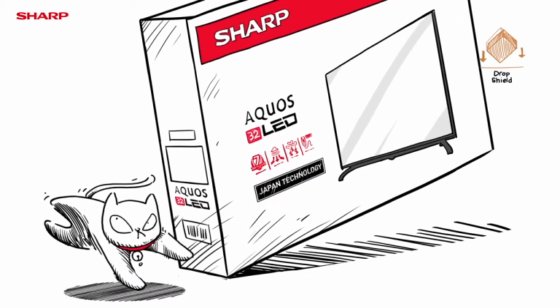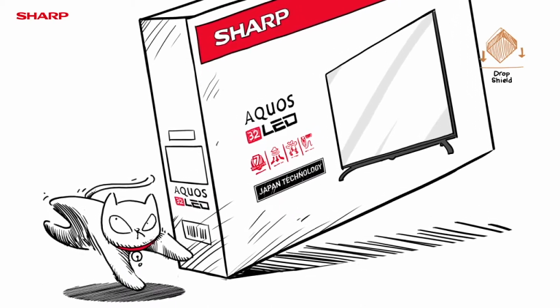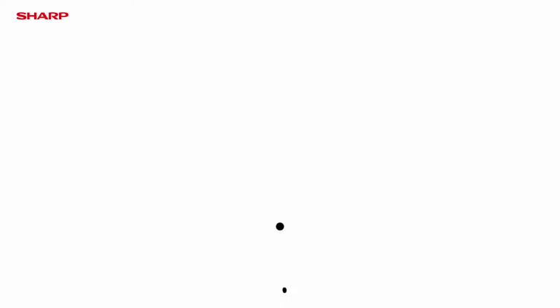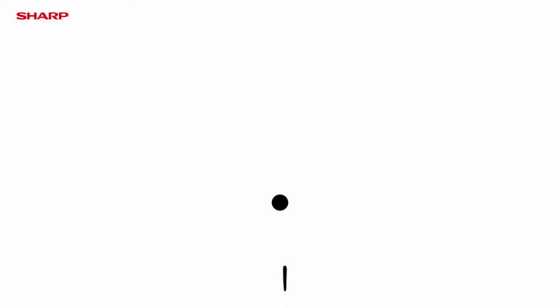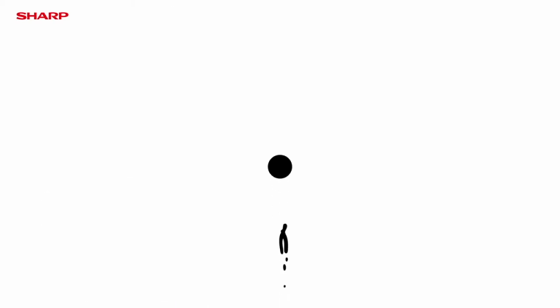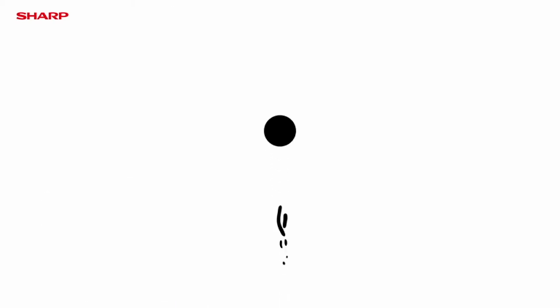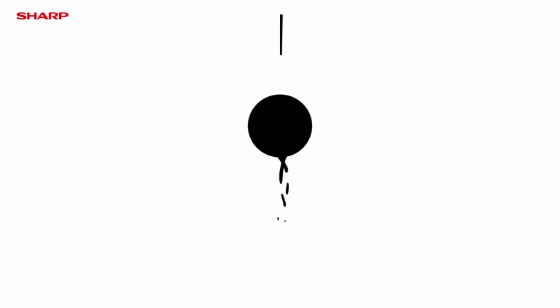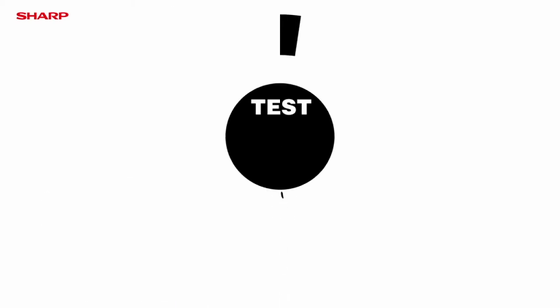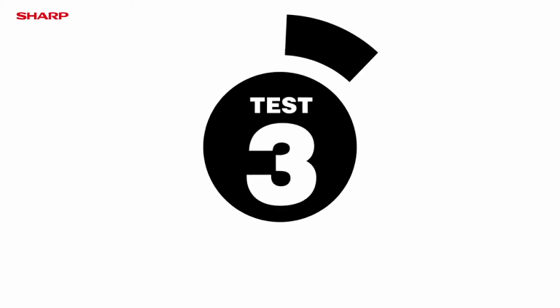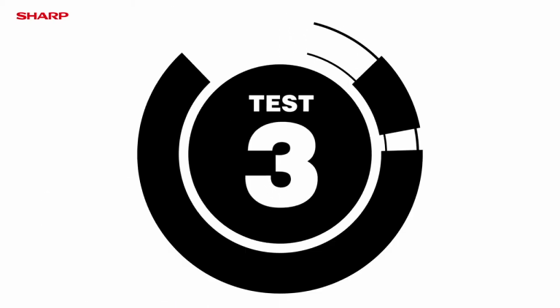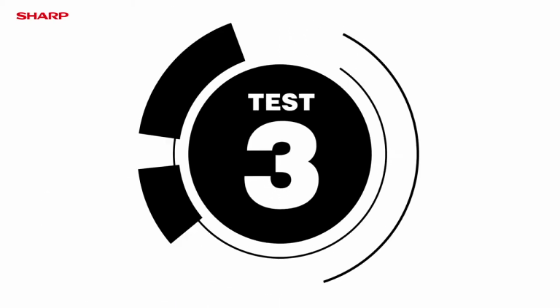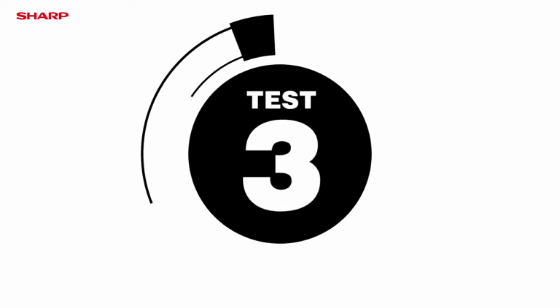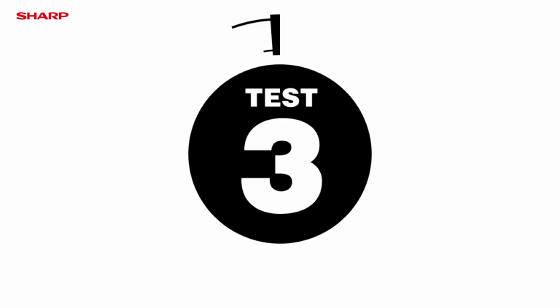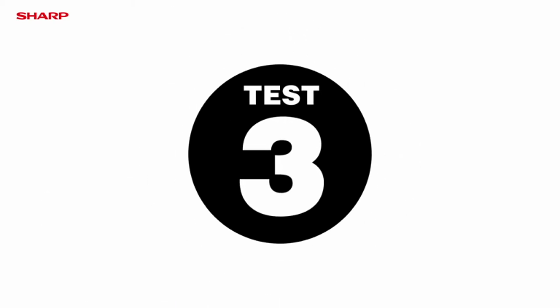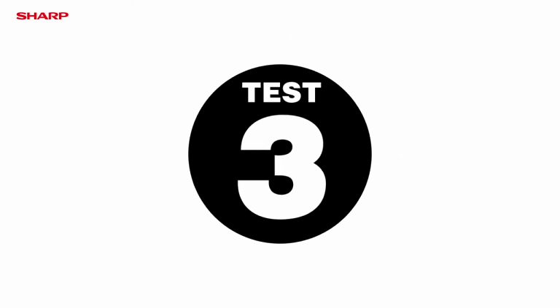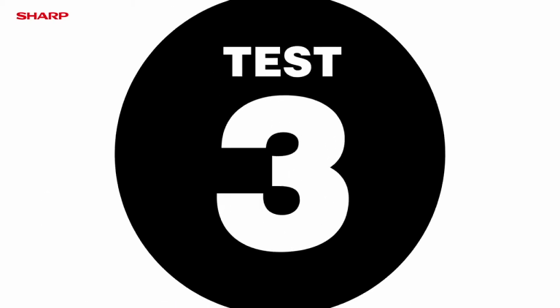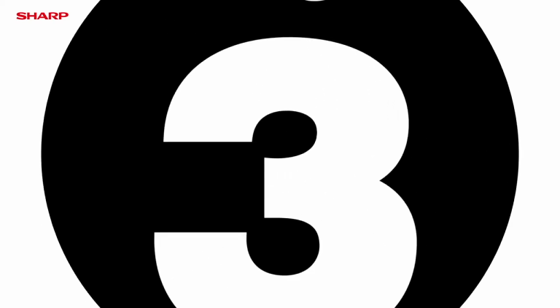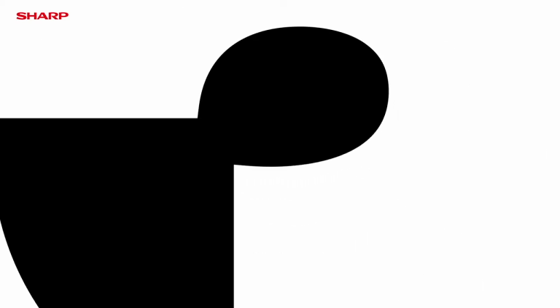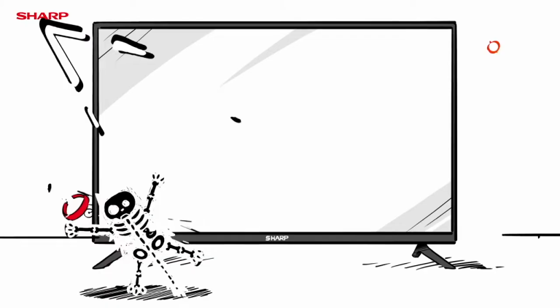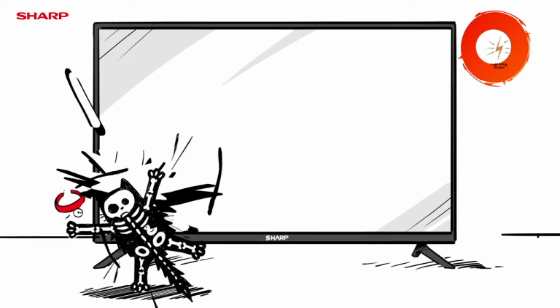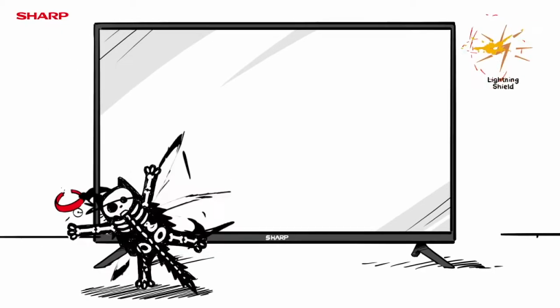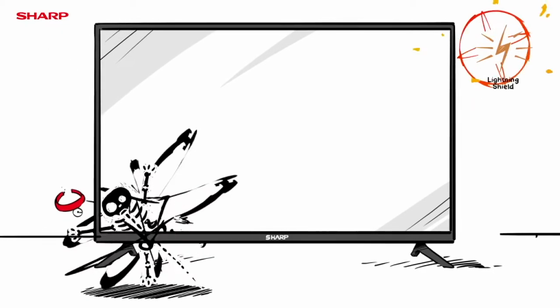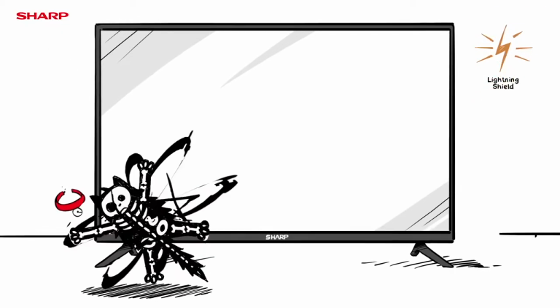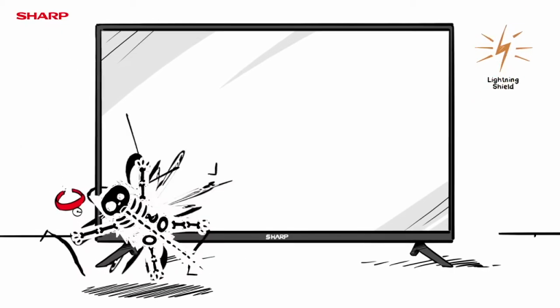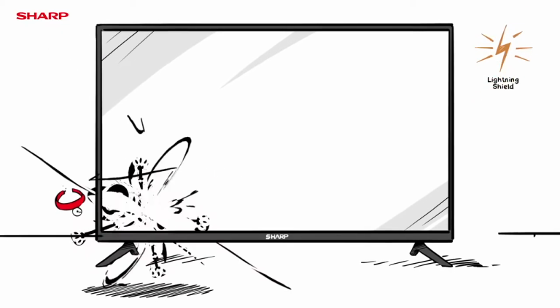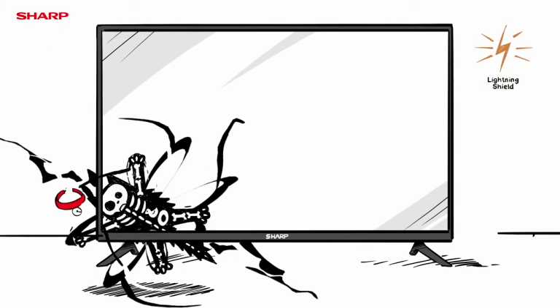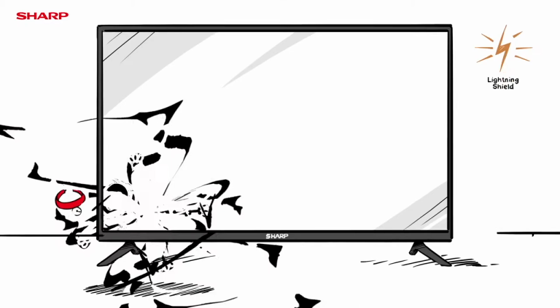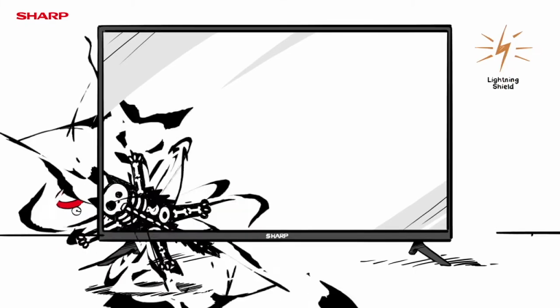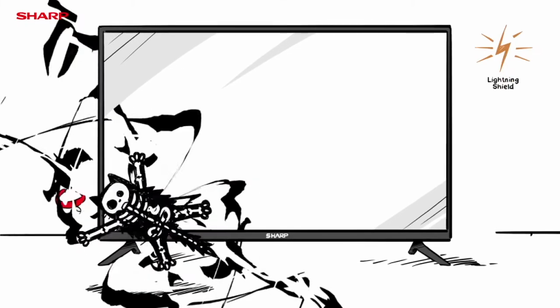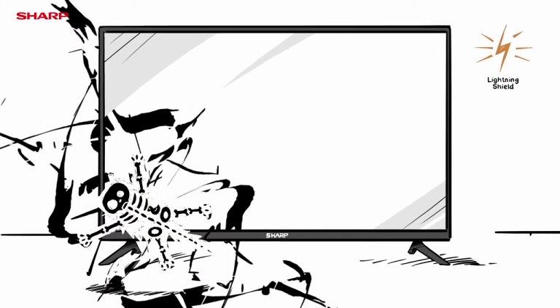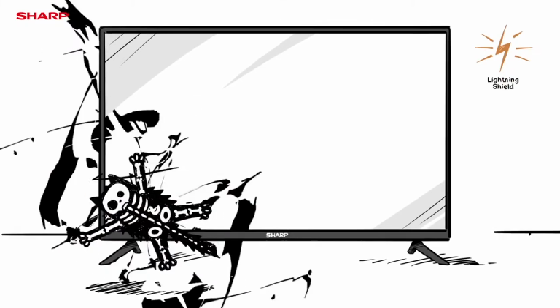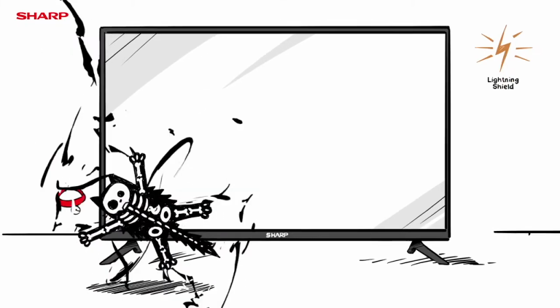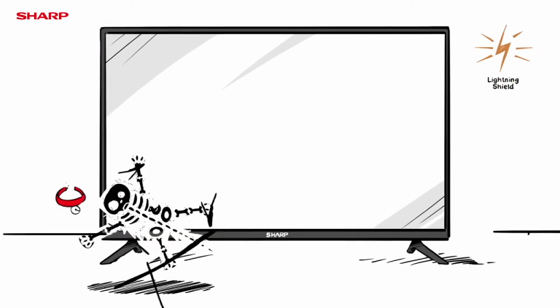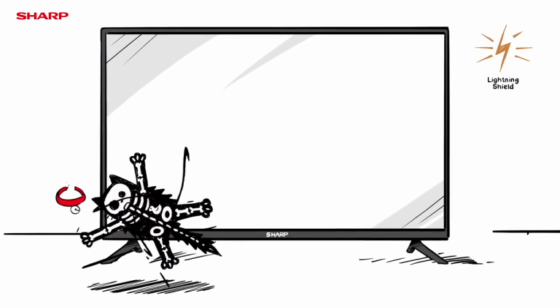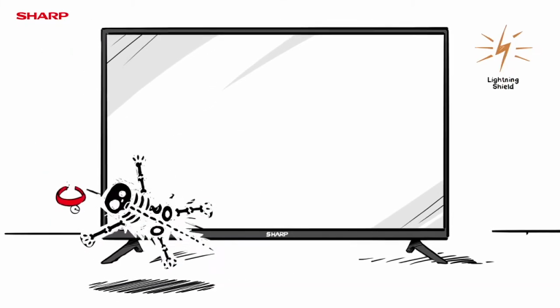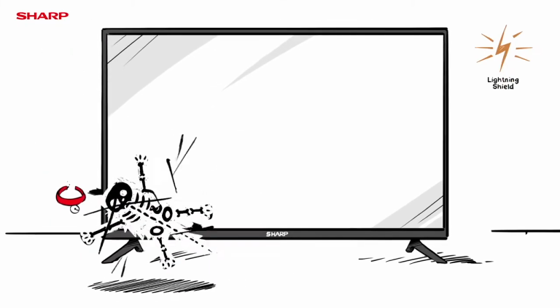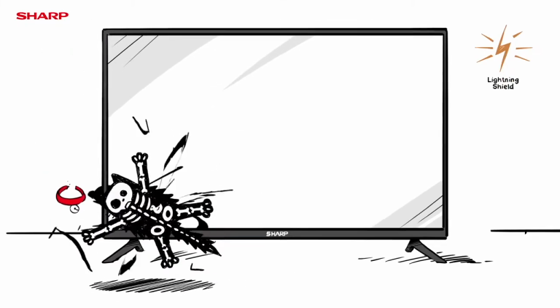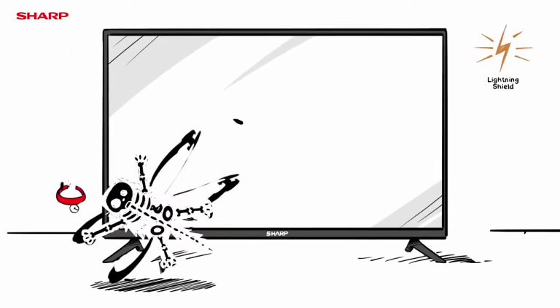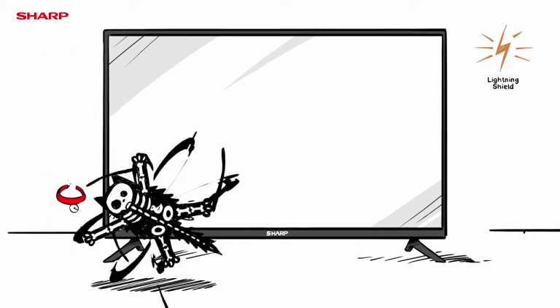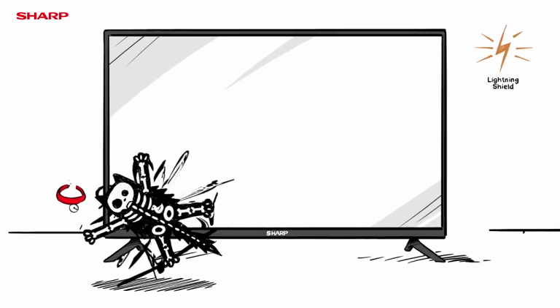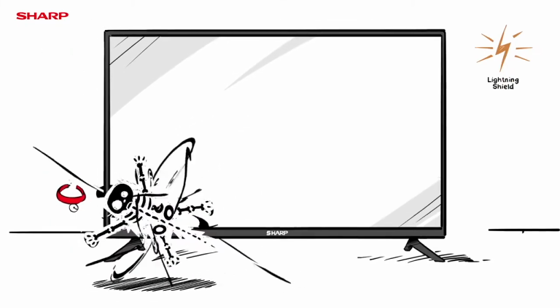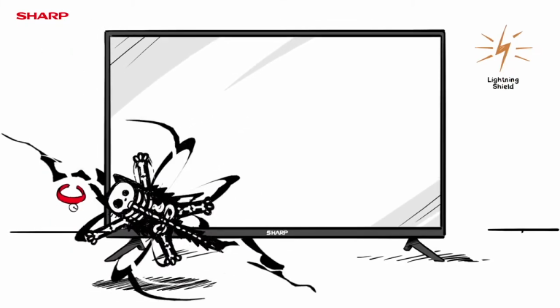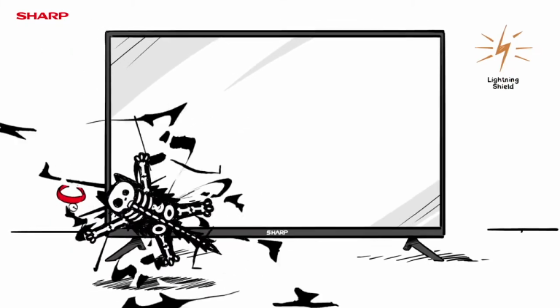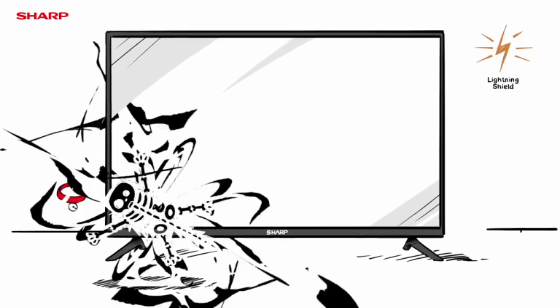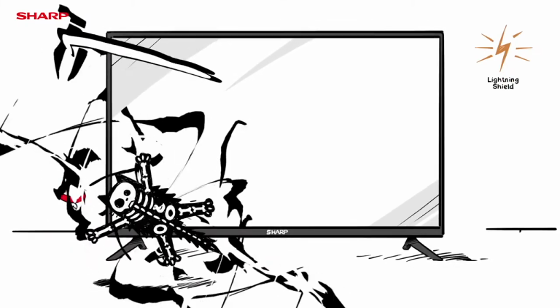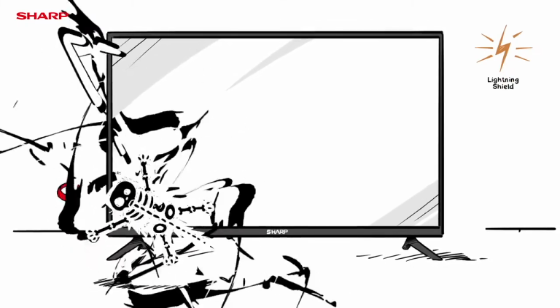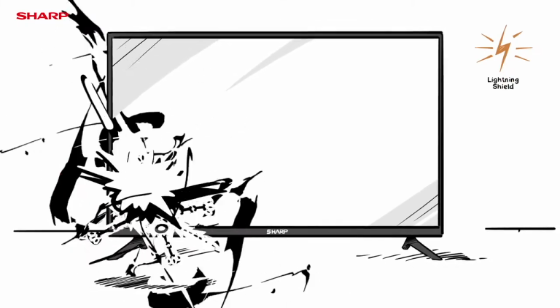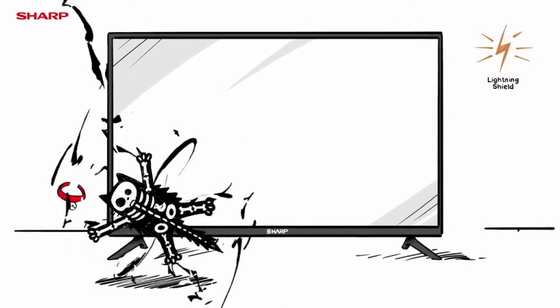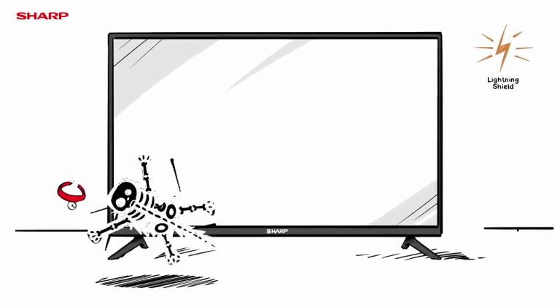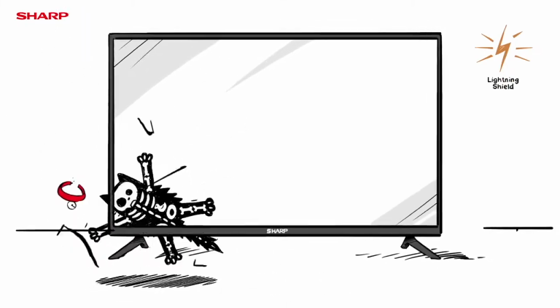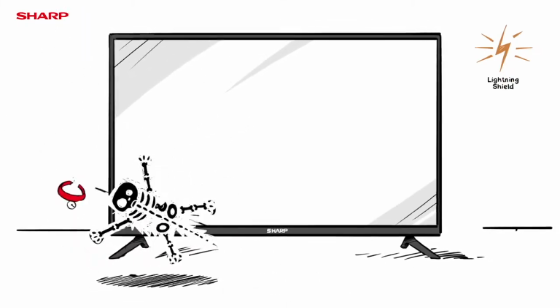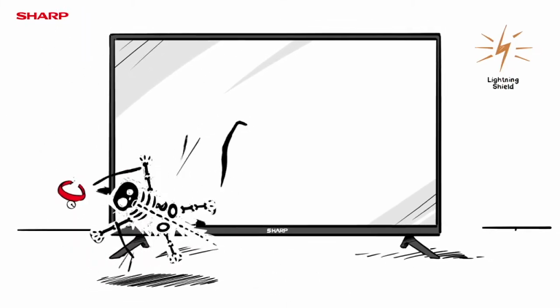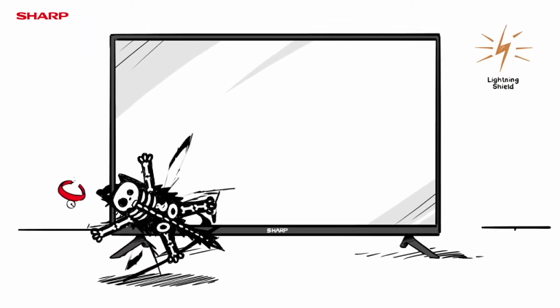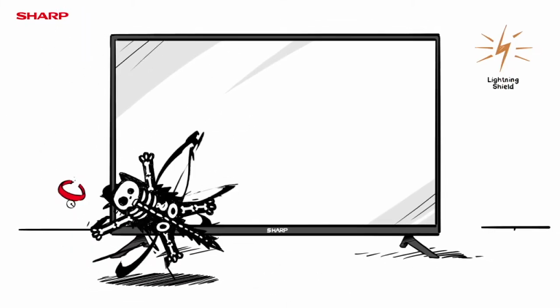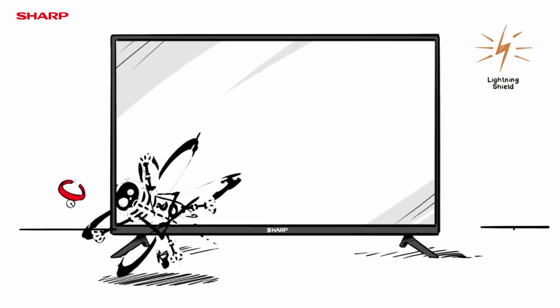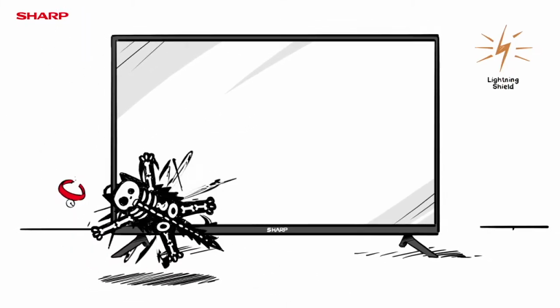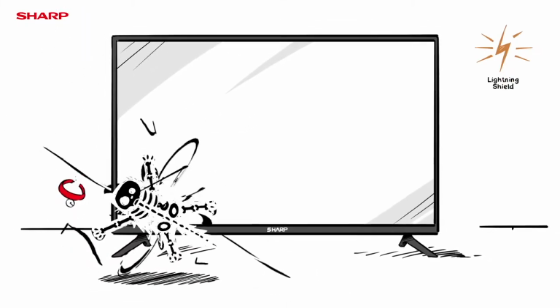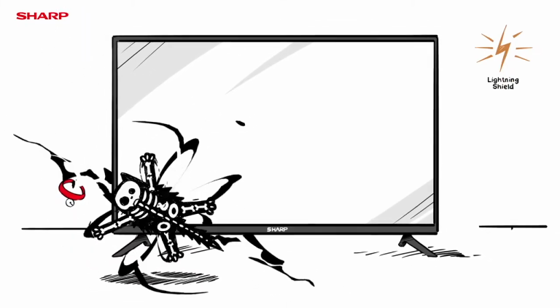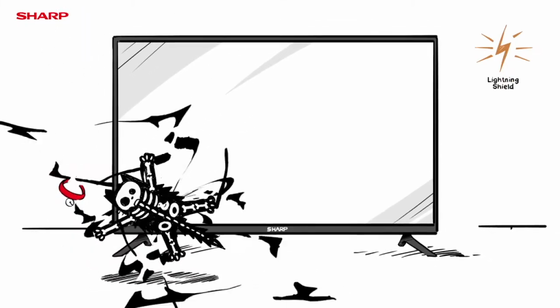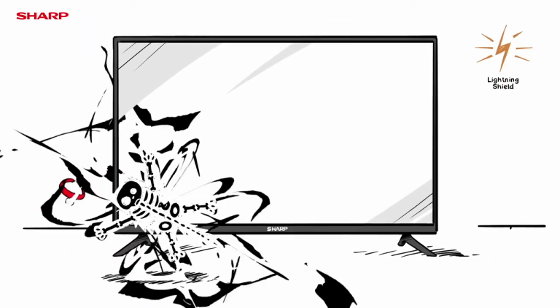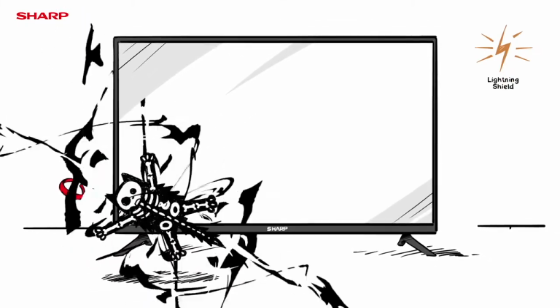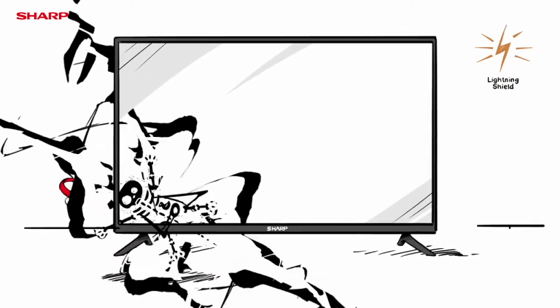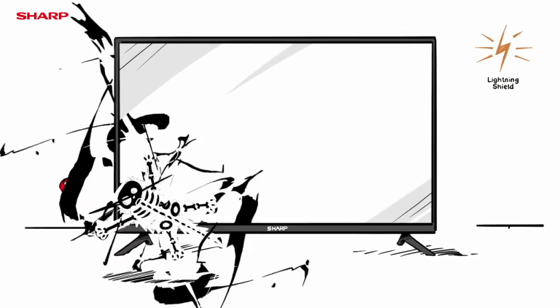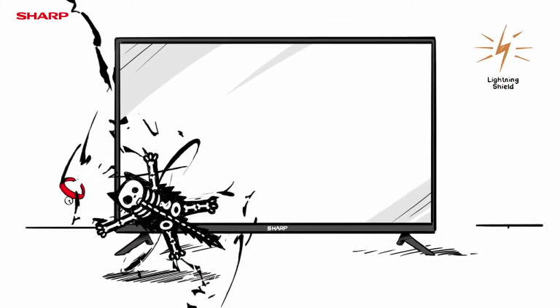Test 3: Lightning Shield. Sharp Aqueous TV is ensured of protection against unexpected lightning surges.